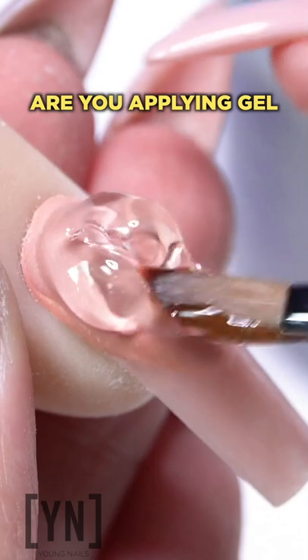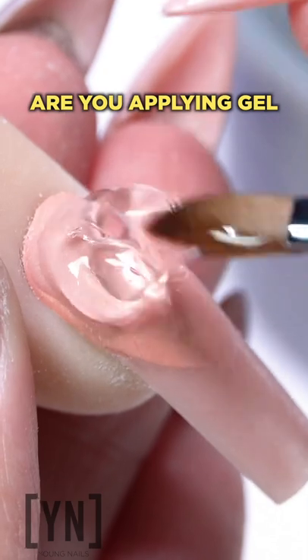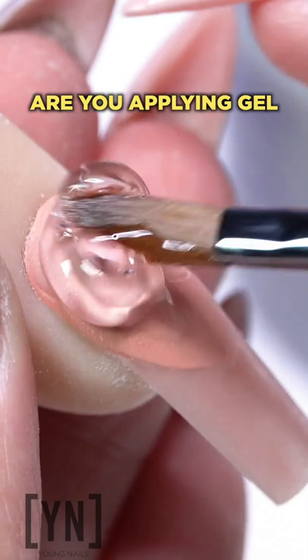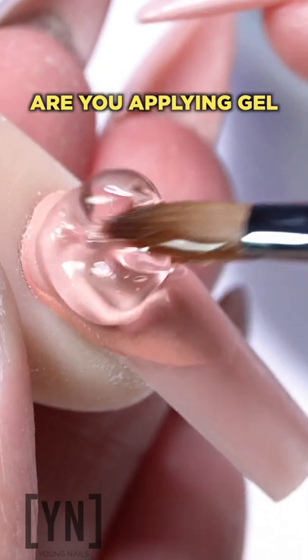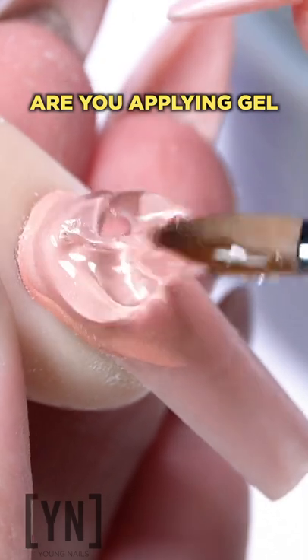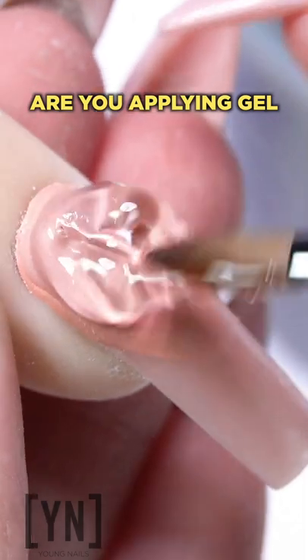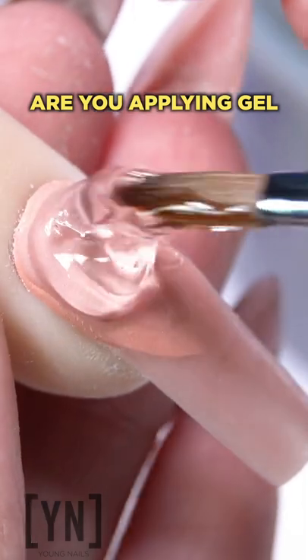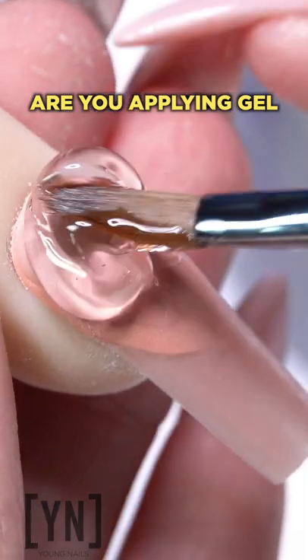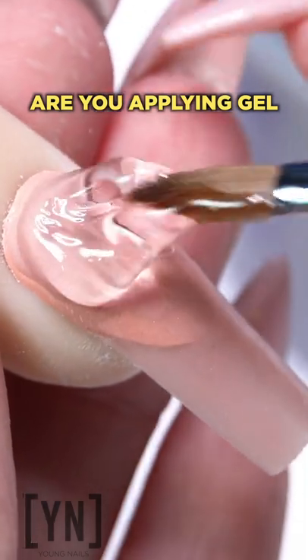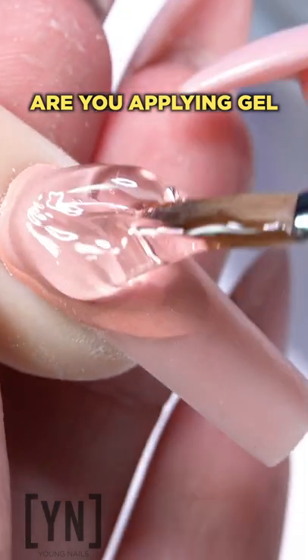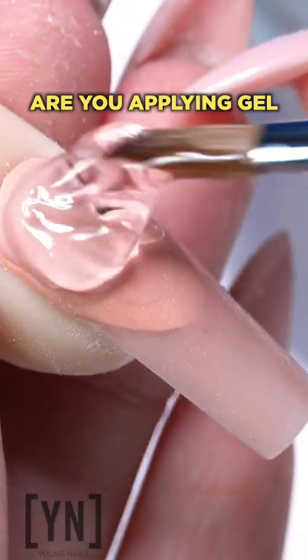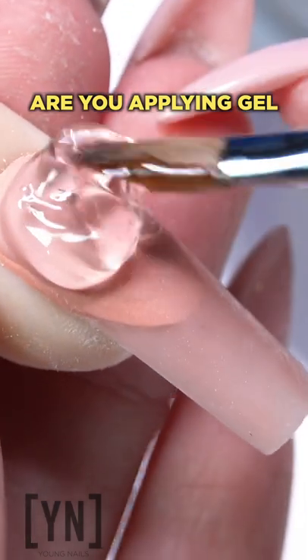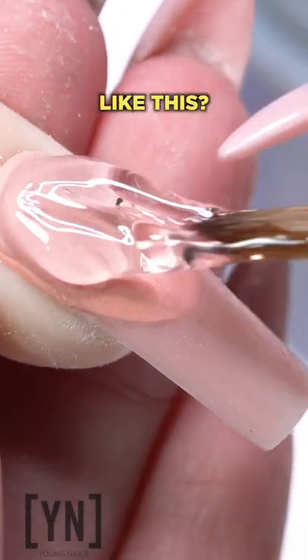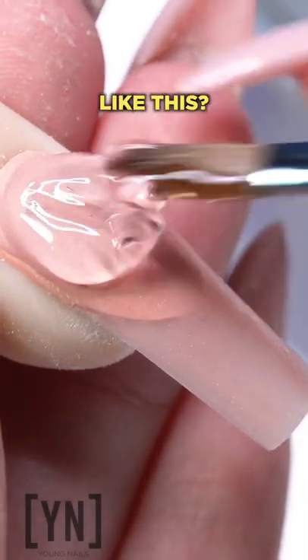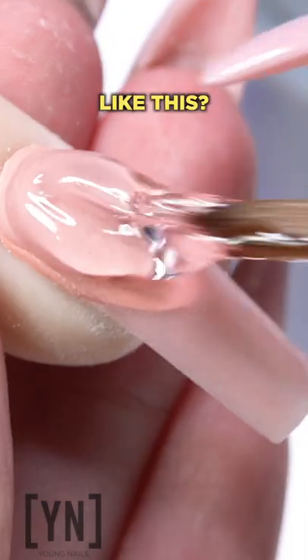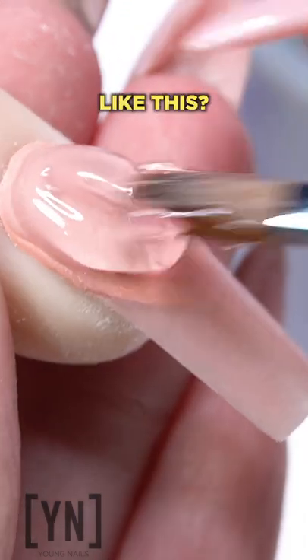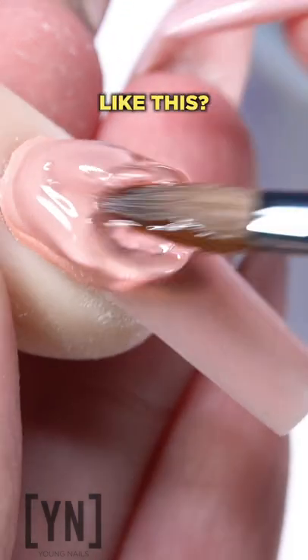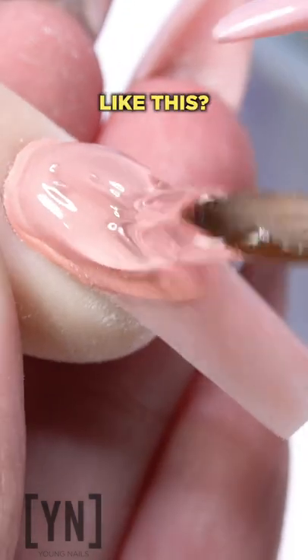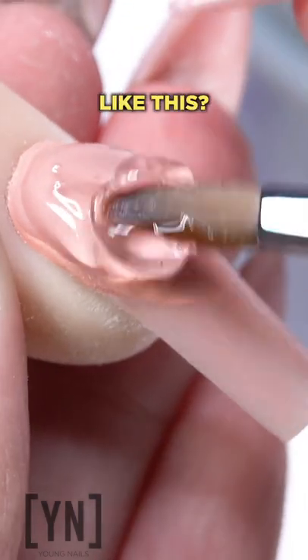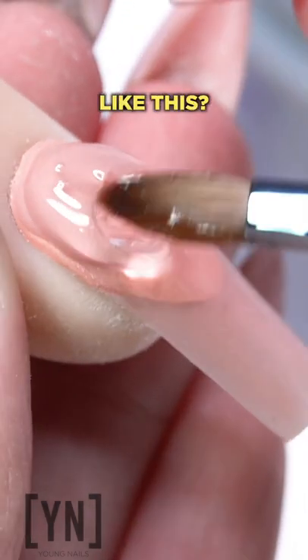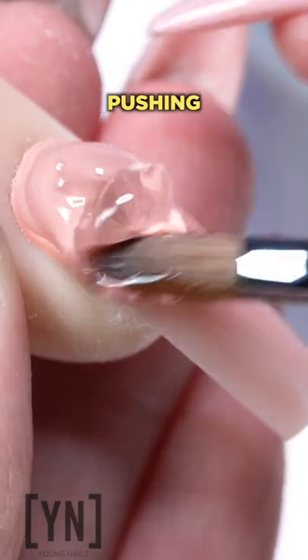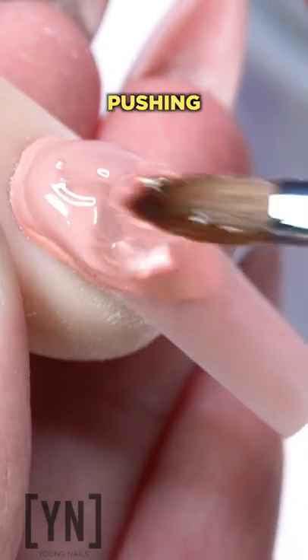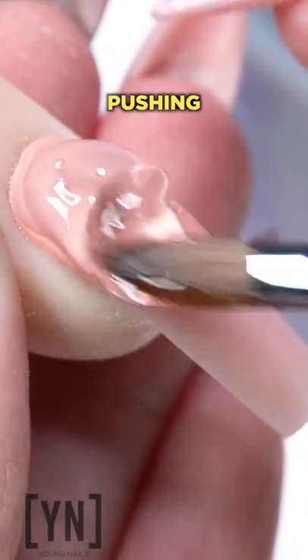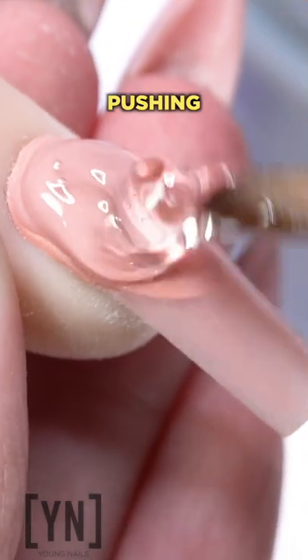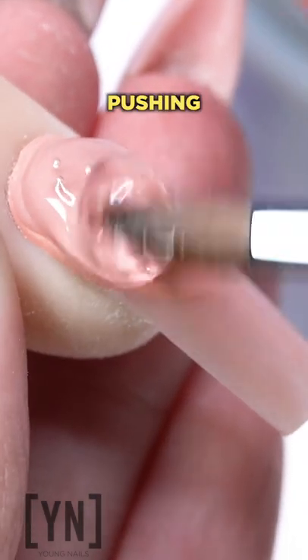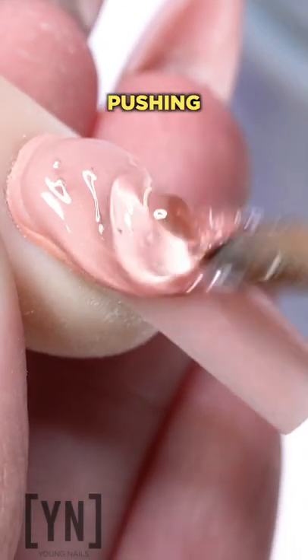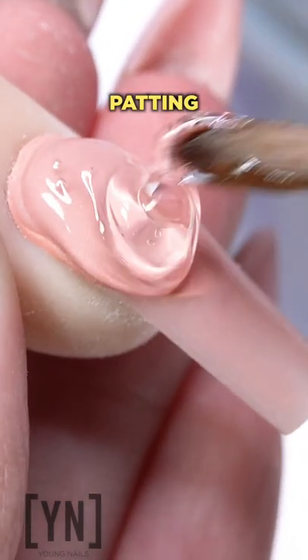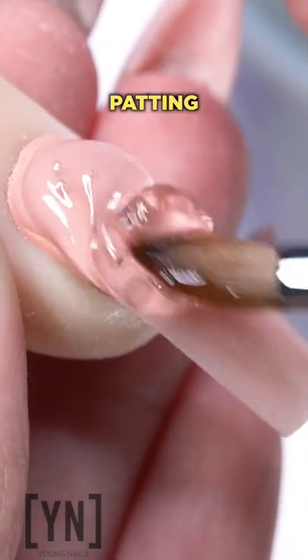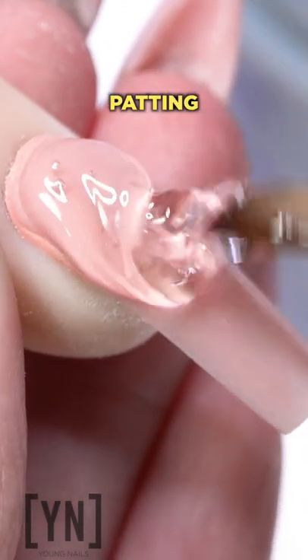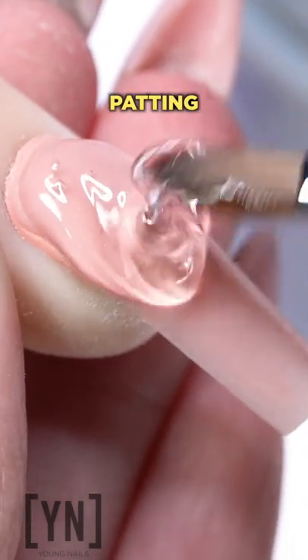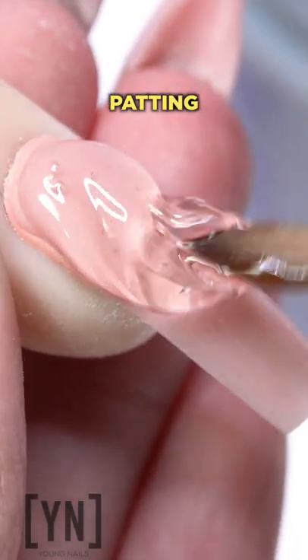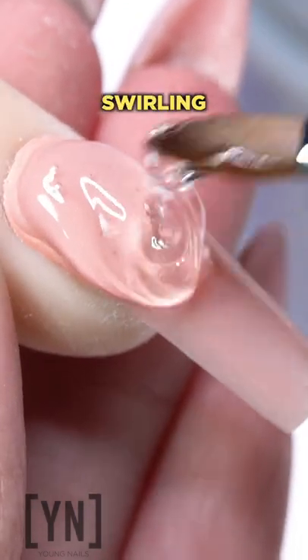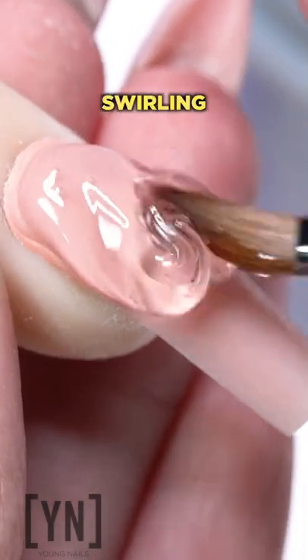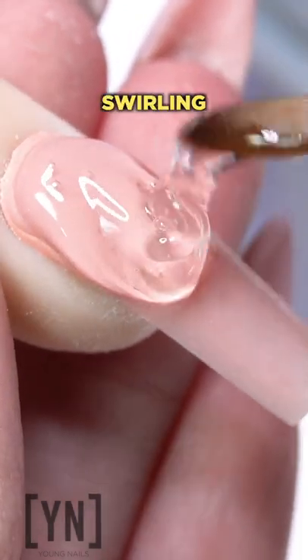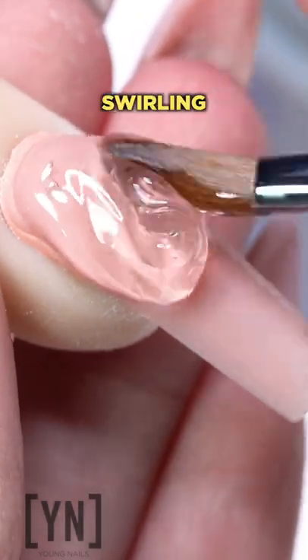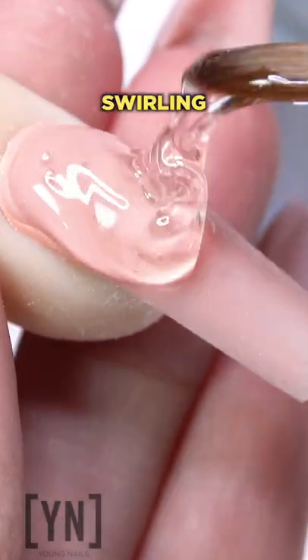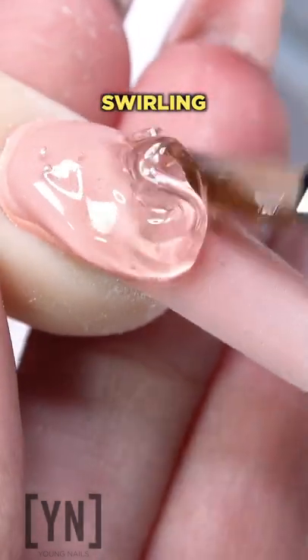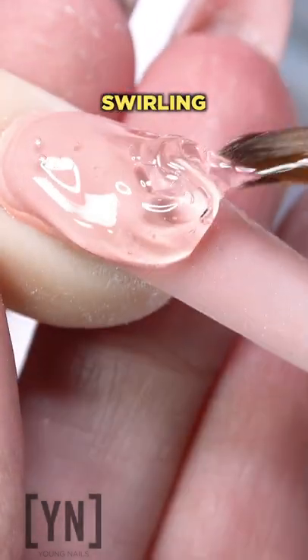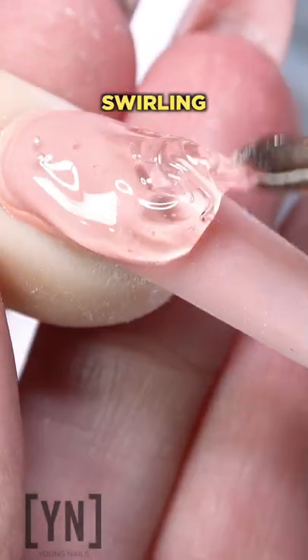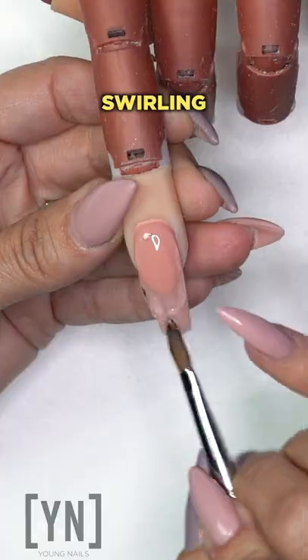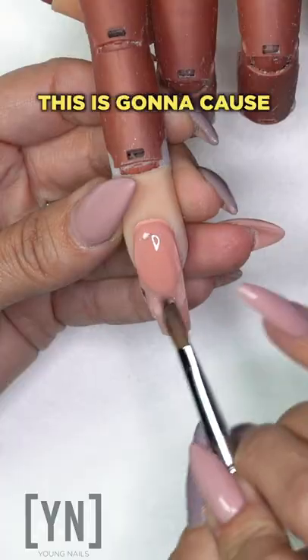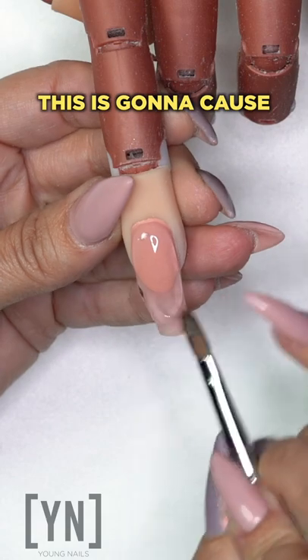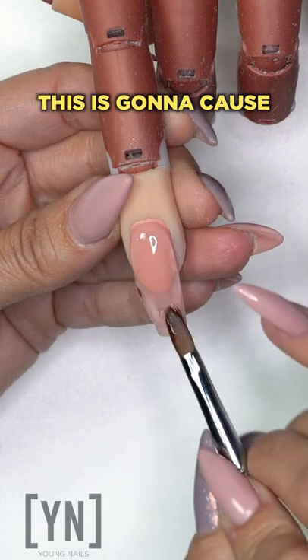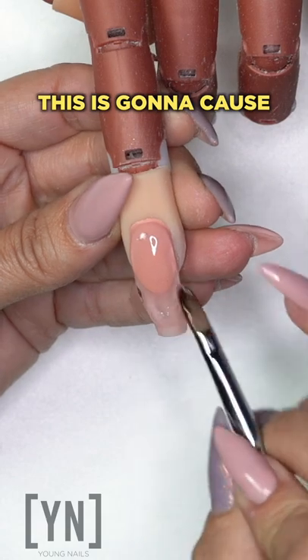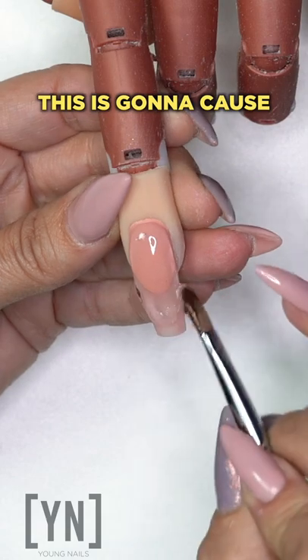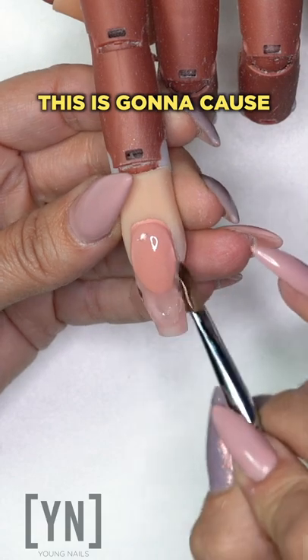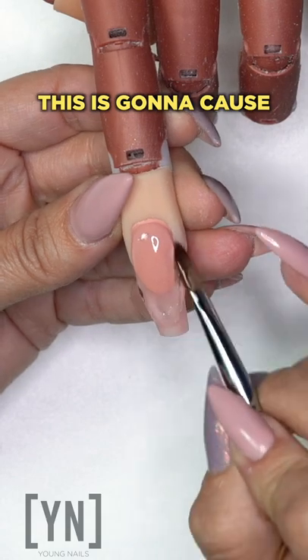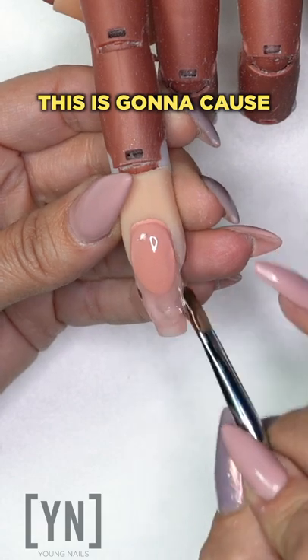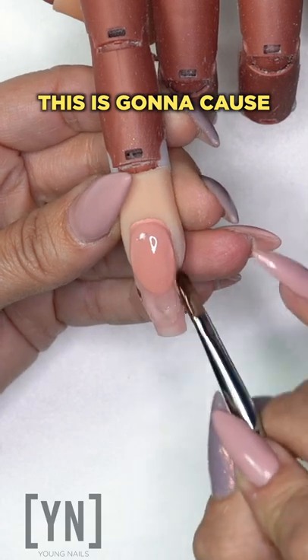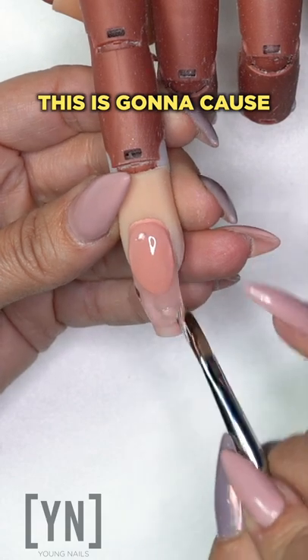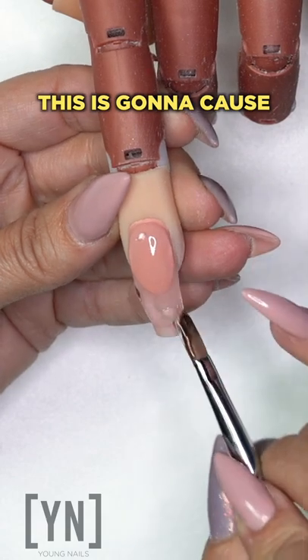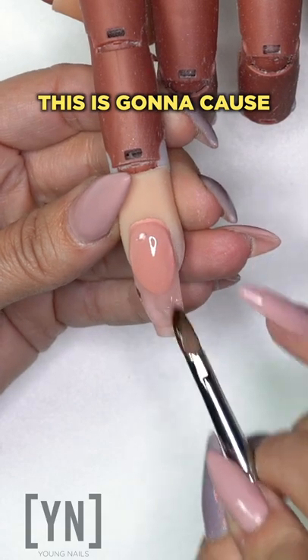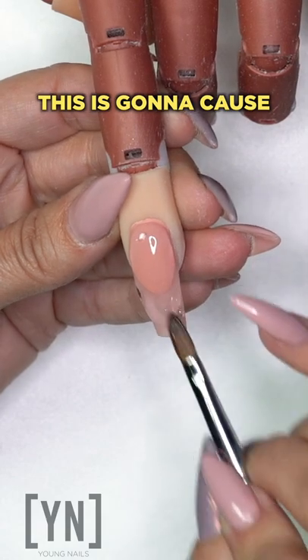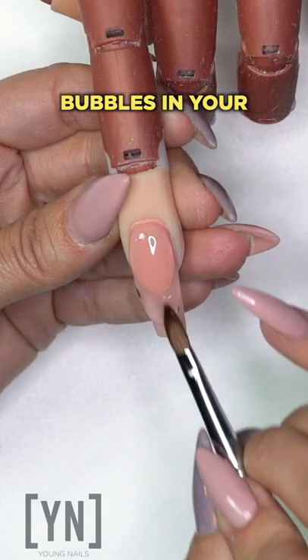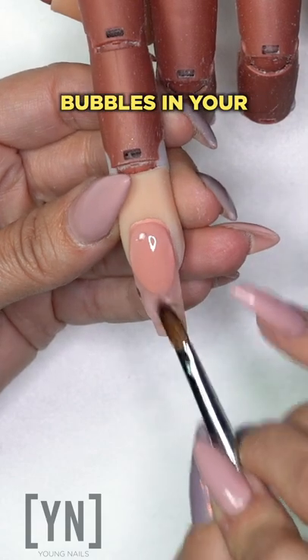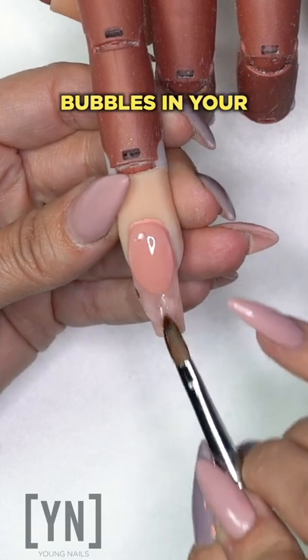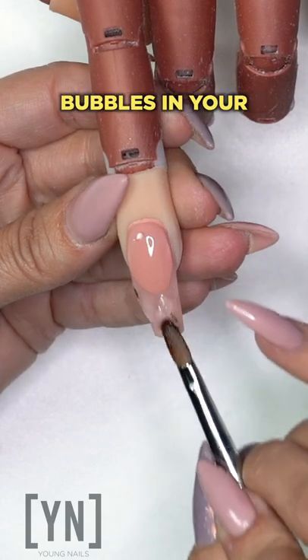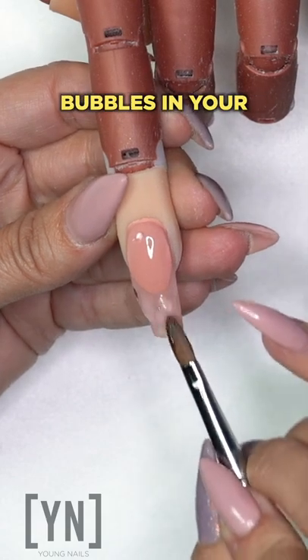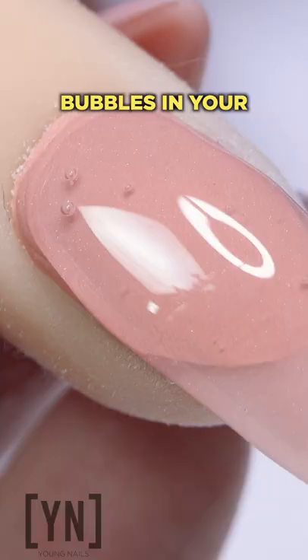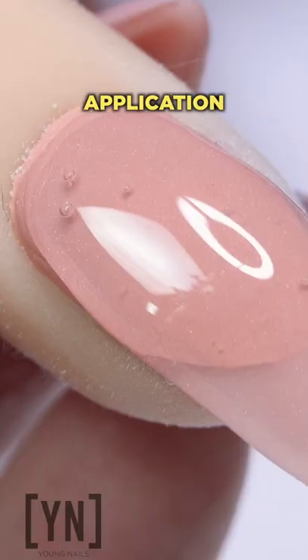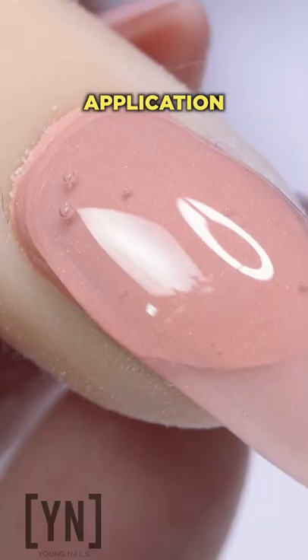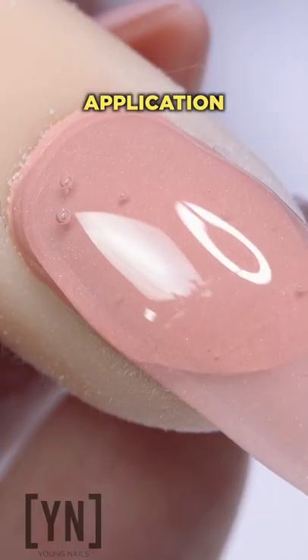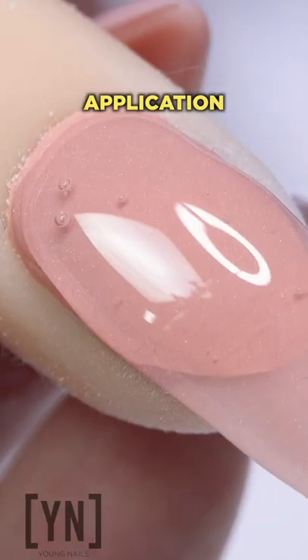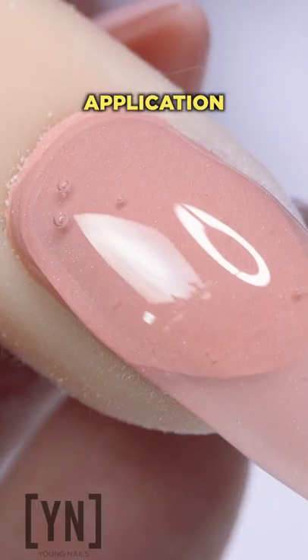Are you applying gel like this? Pushing, padding, swirling? This is going to cause bubbles in your application.